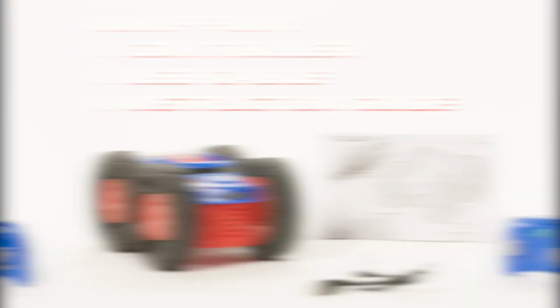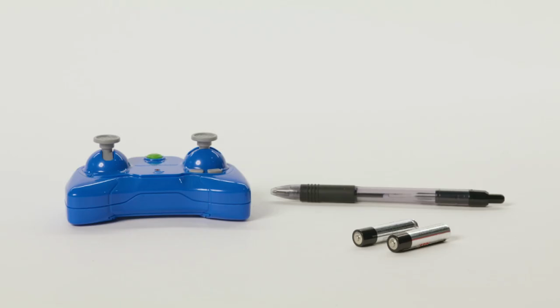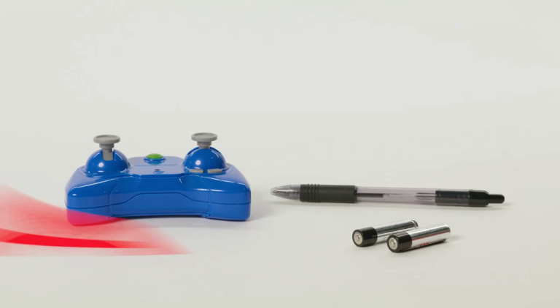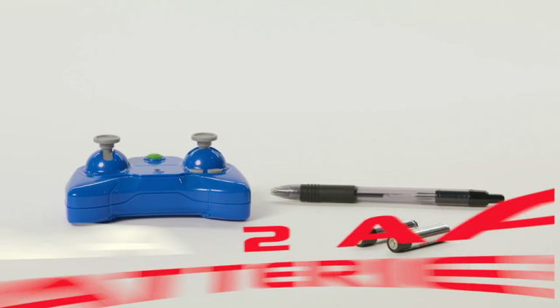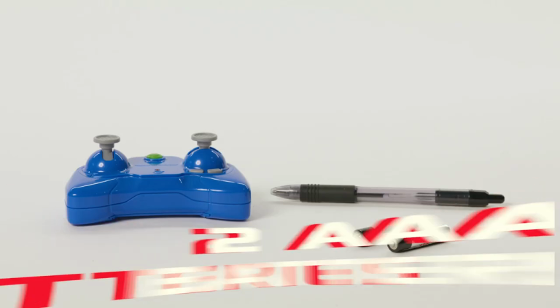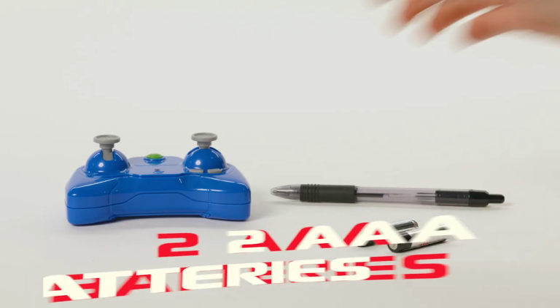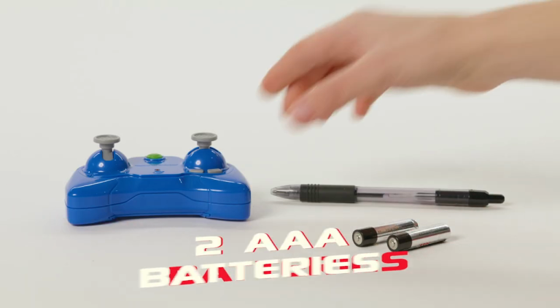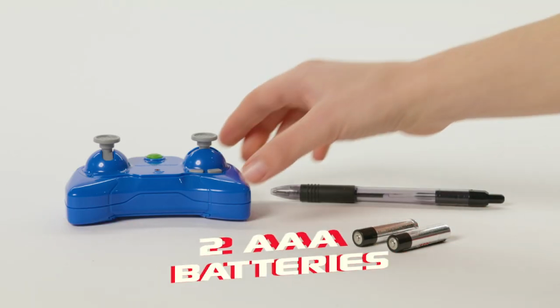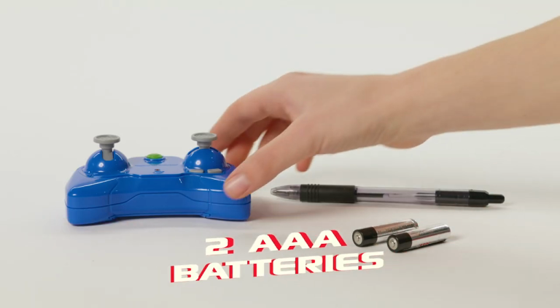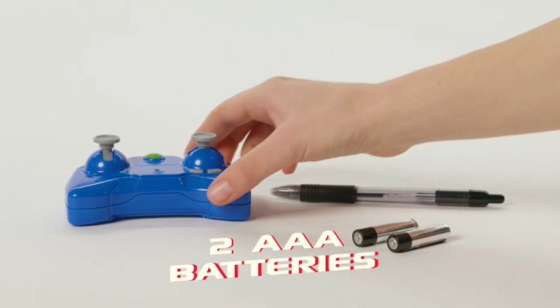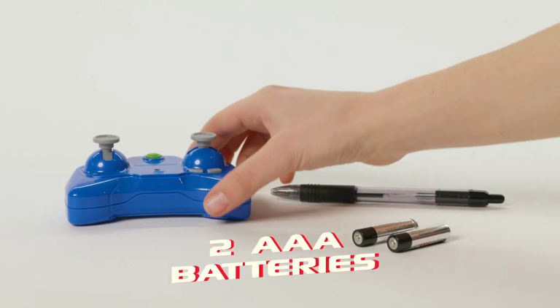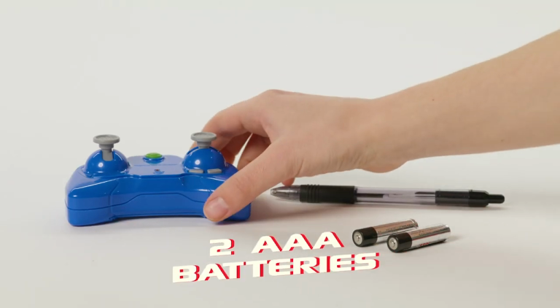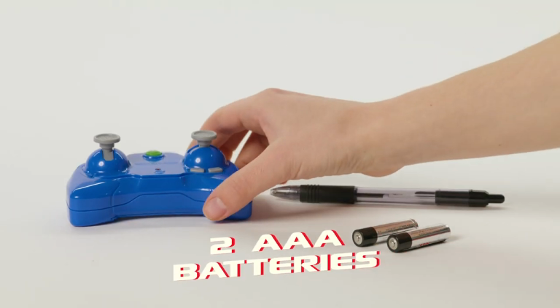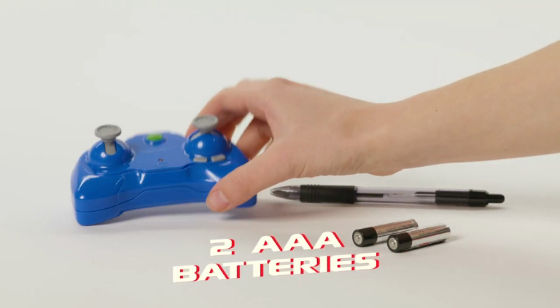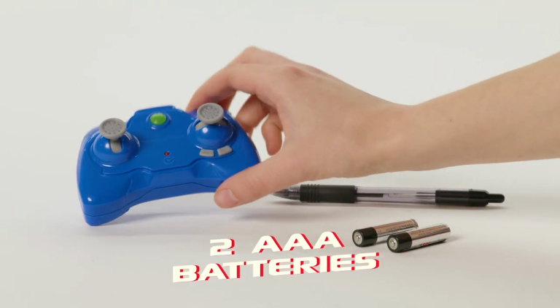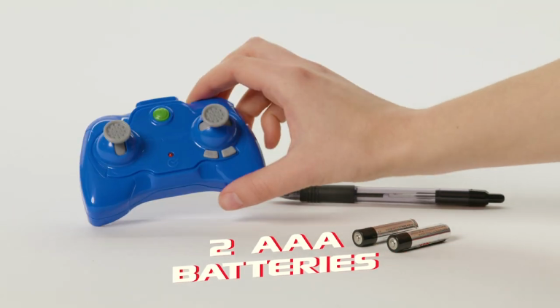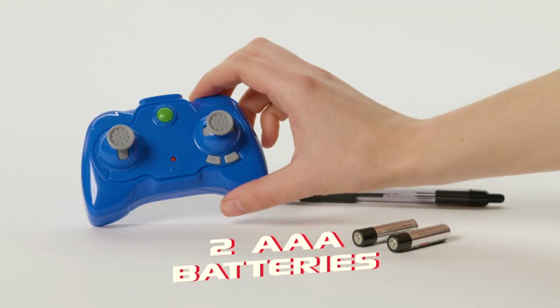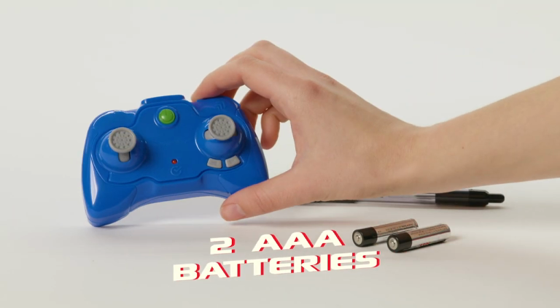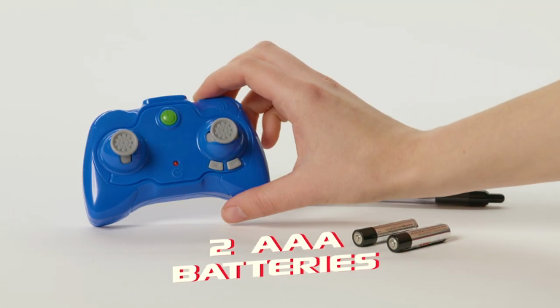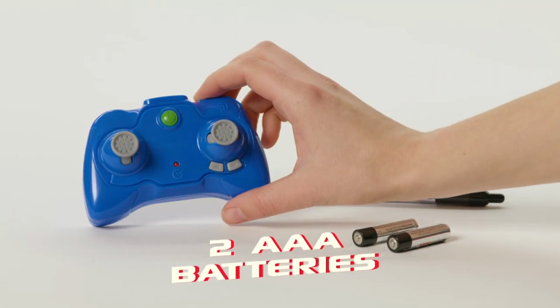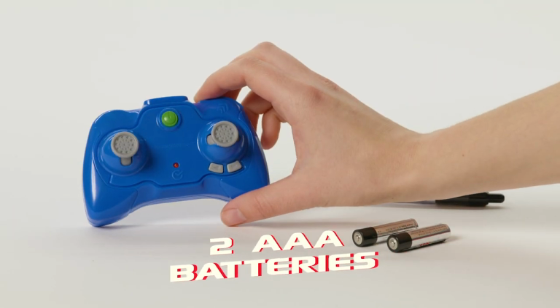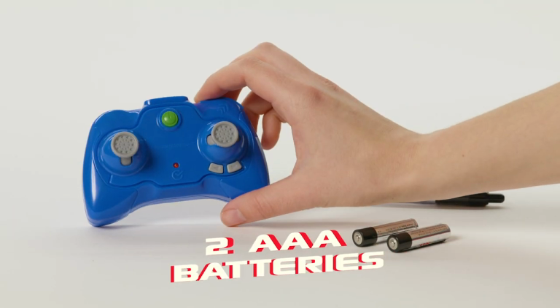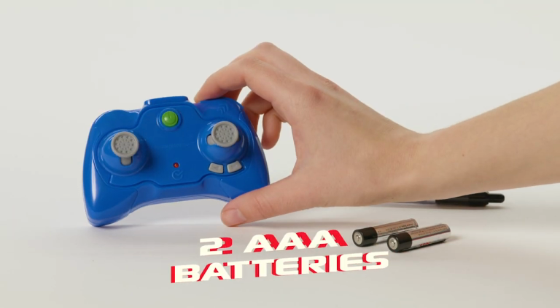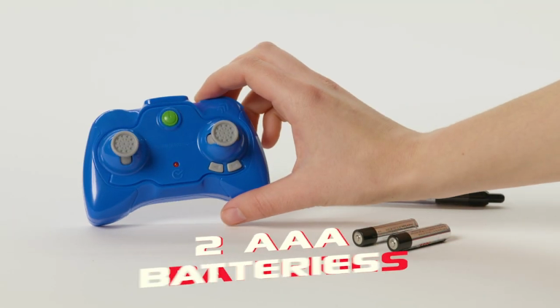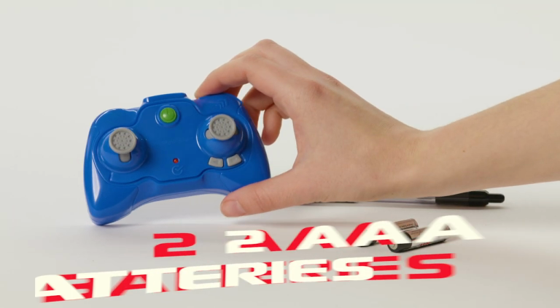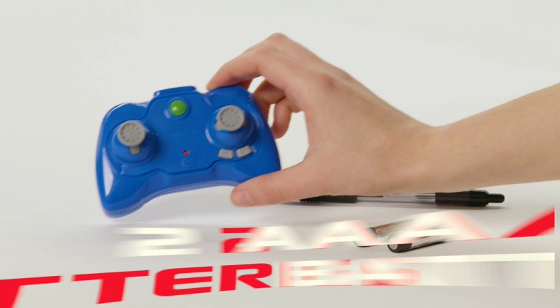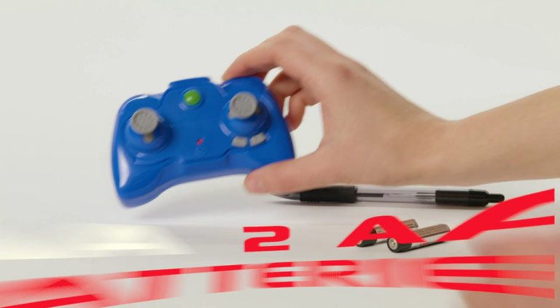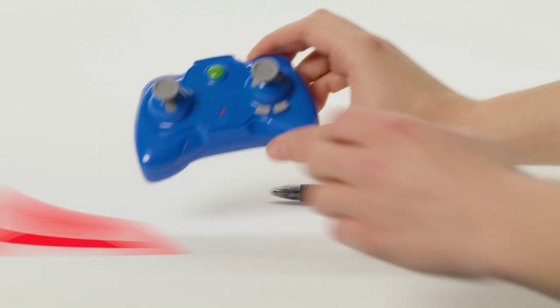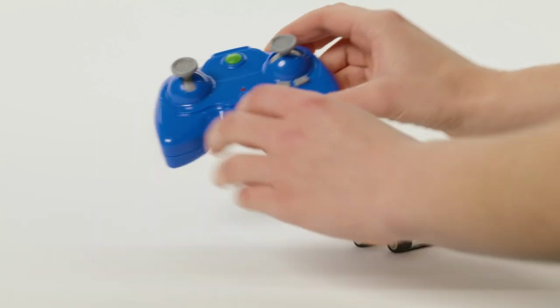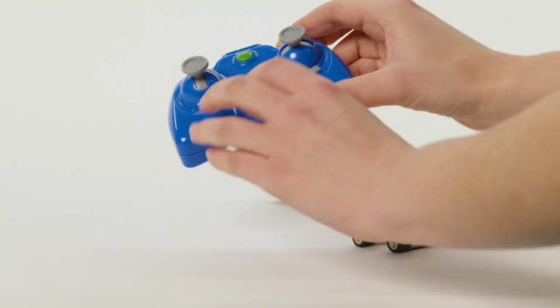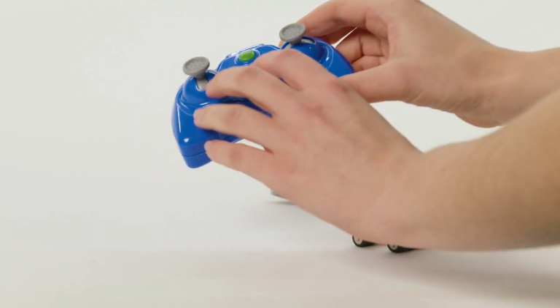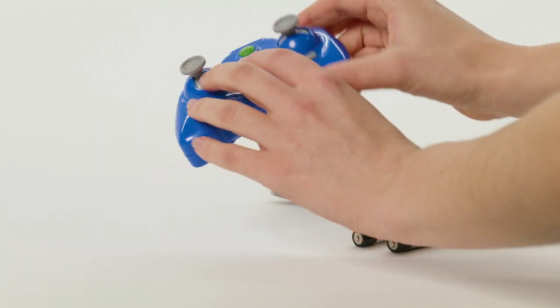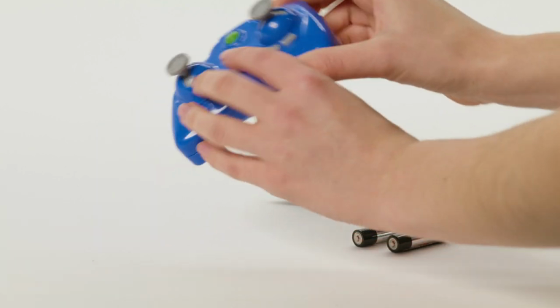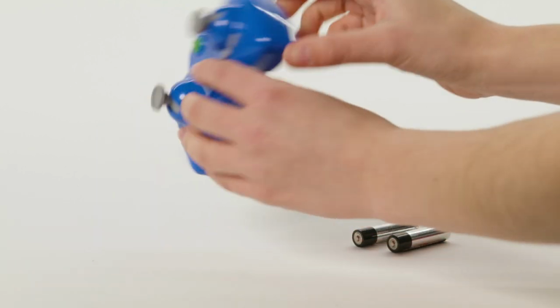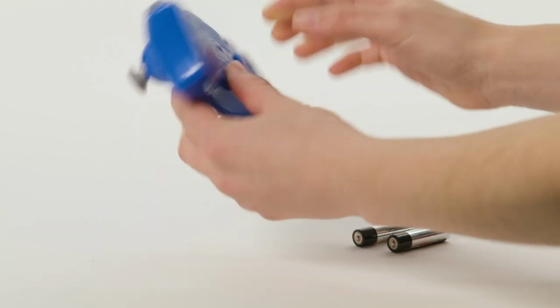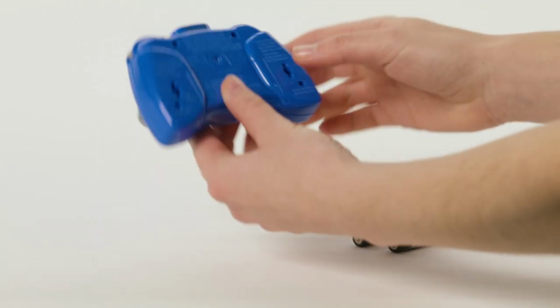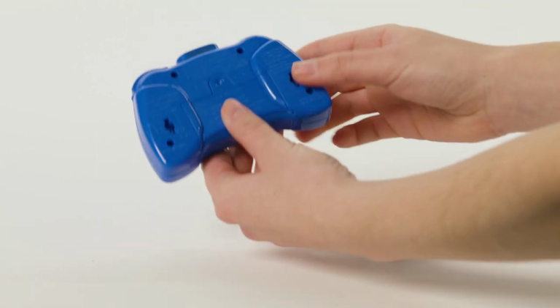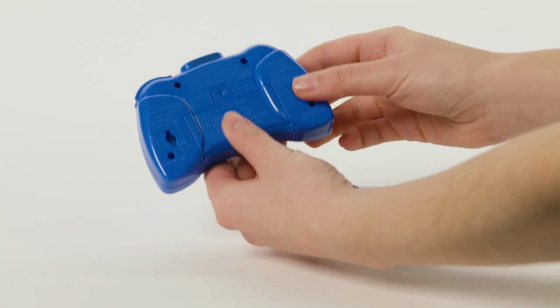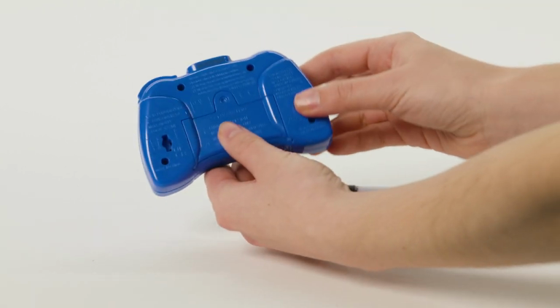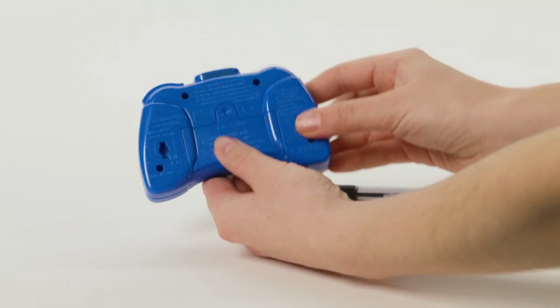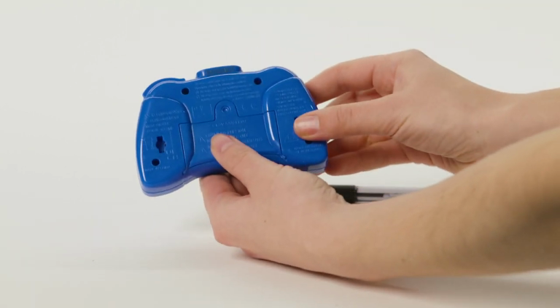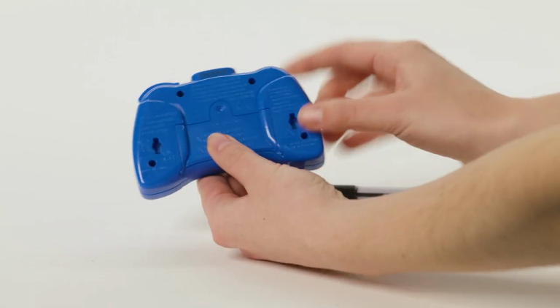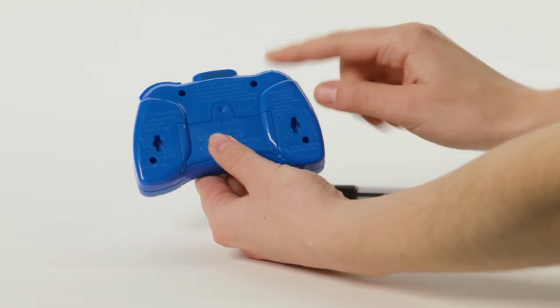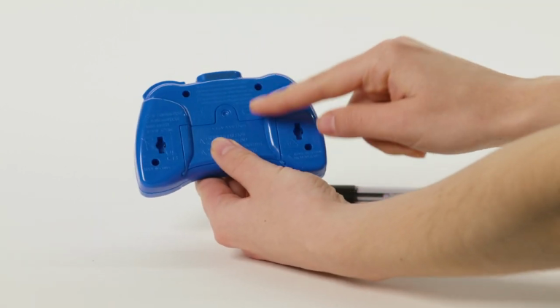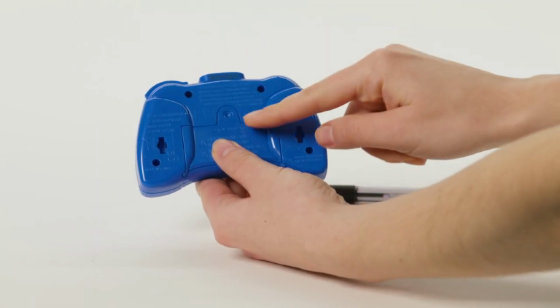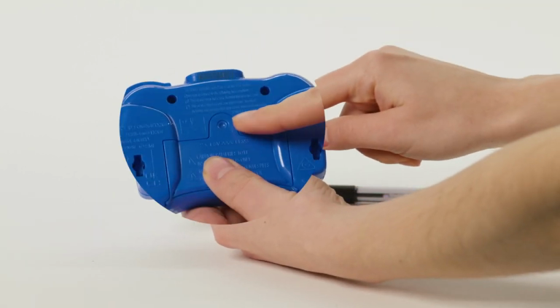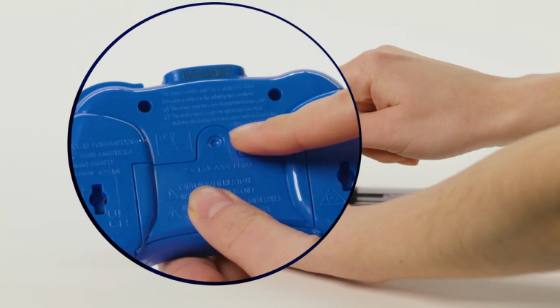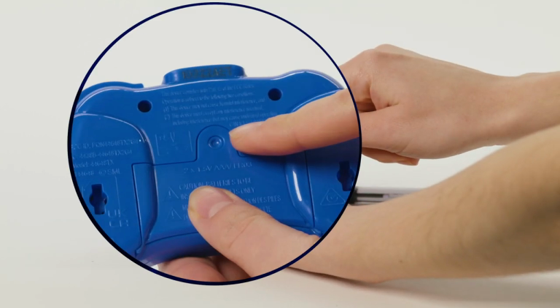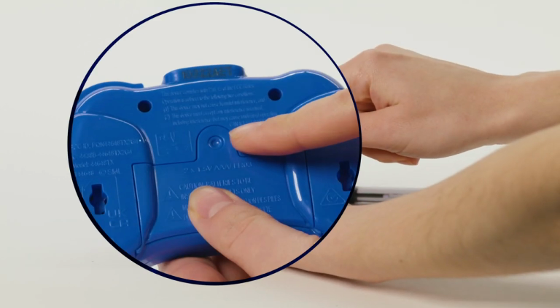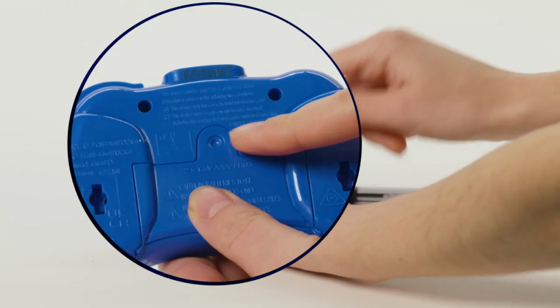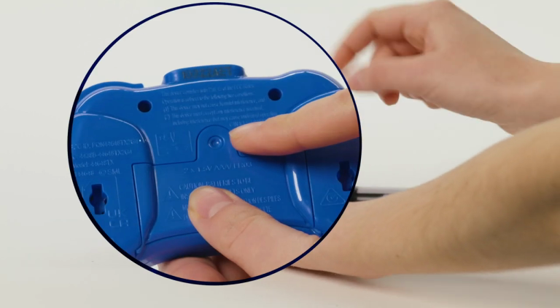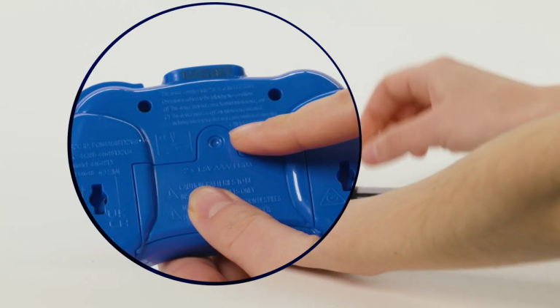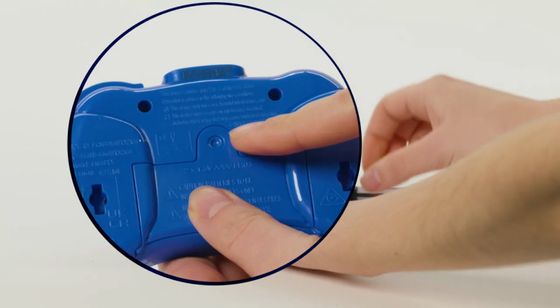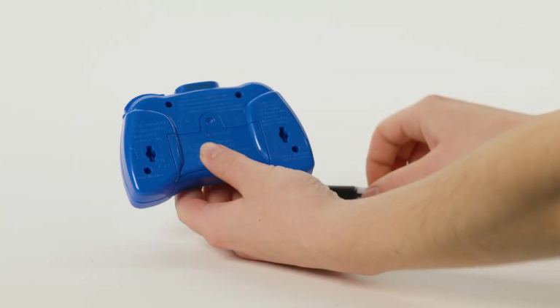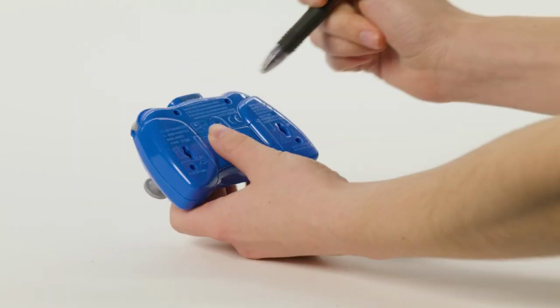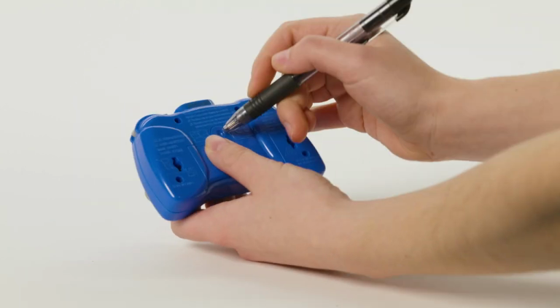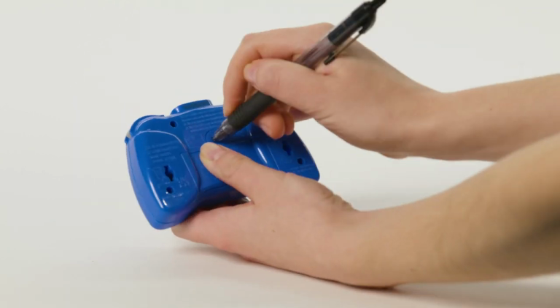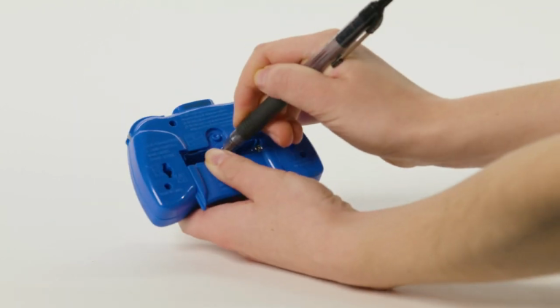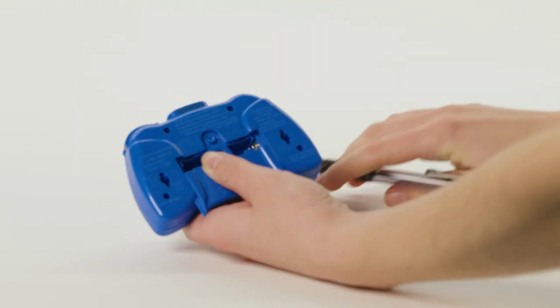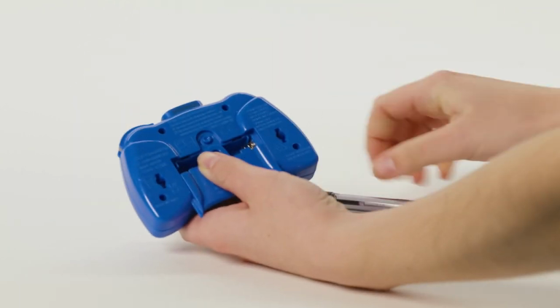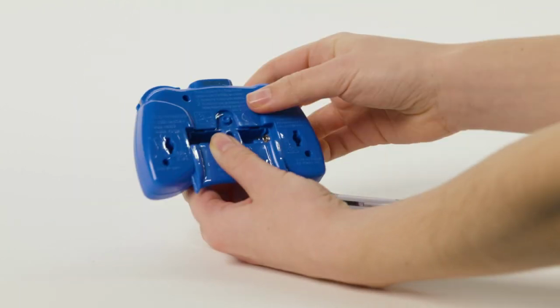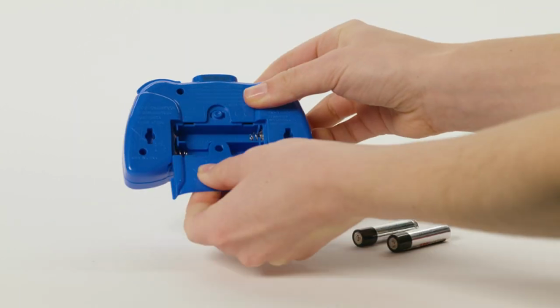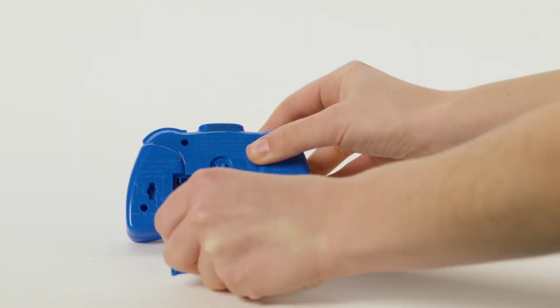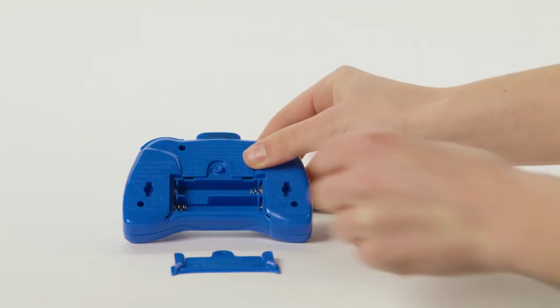You'll need two AAA batteries for the controller. Use a pointed object, like a pen or pencil, to open the battery door and insert the batteries.